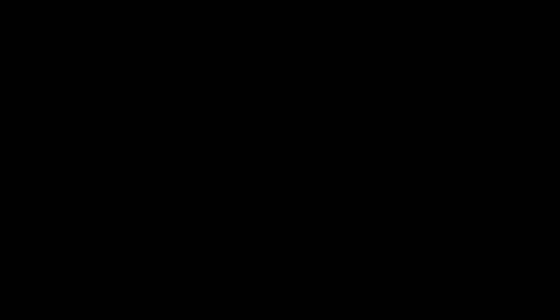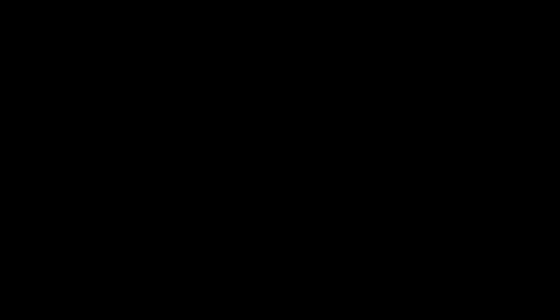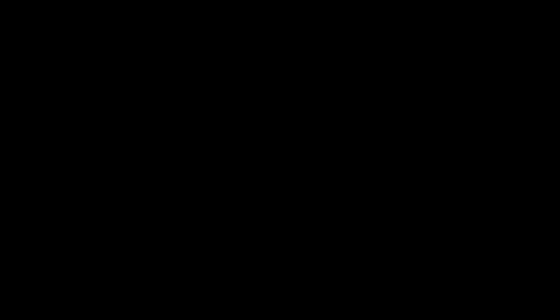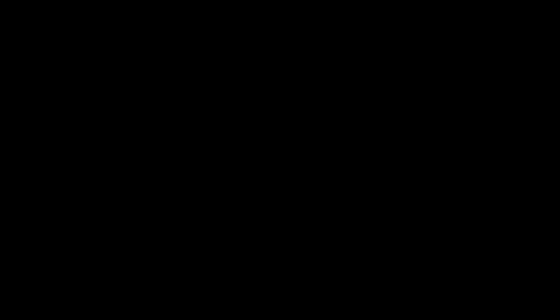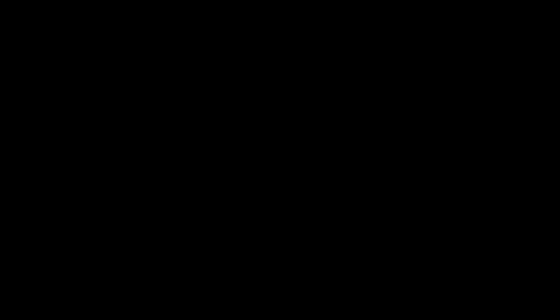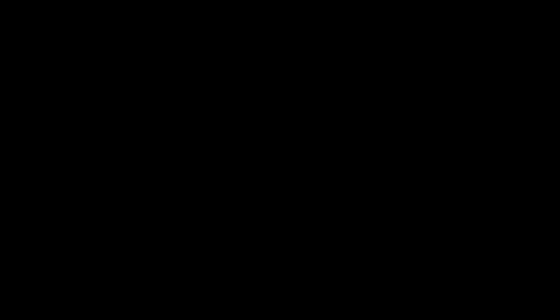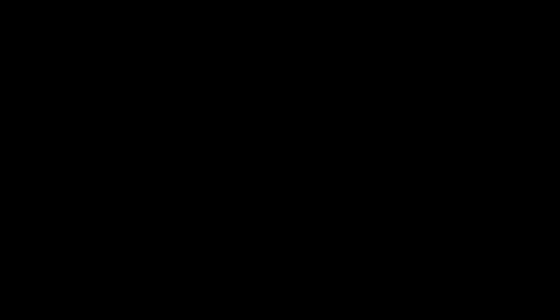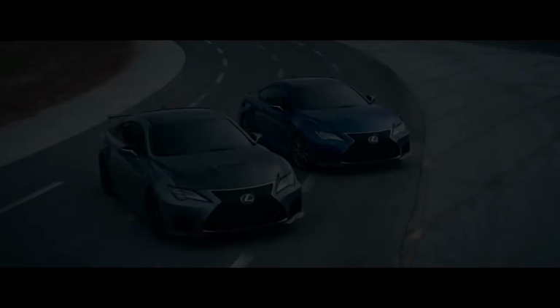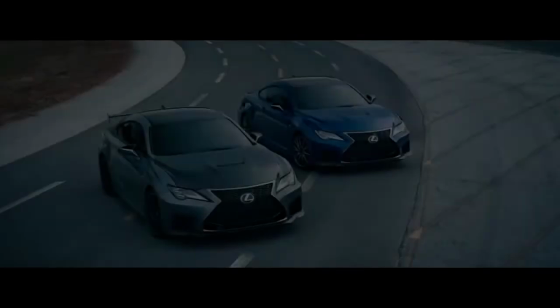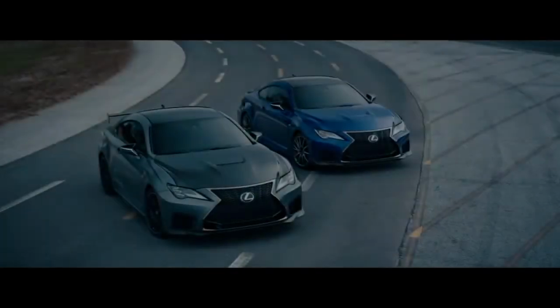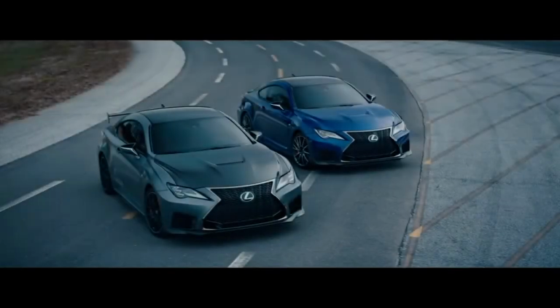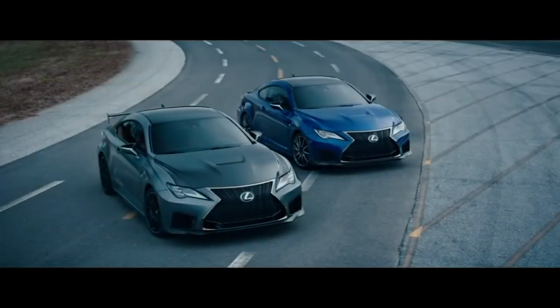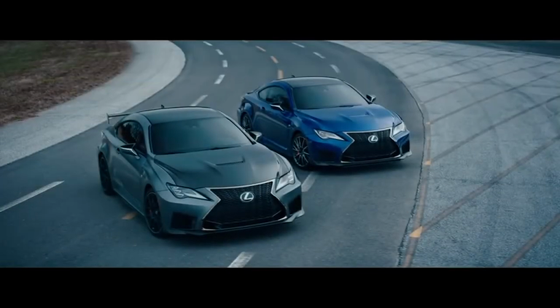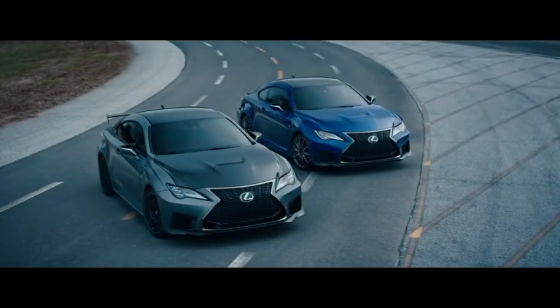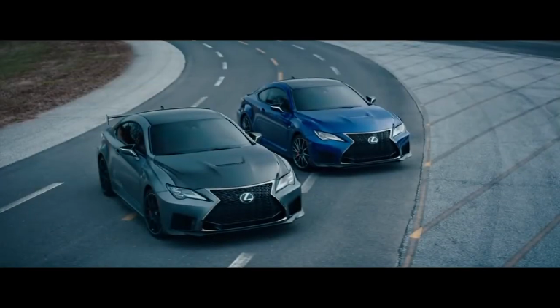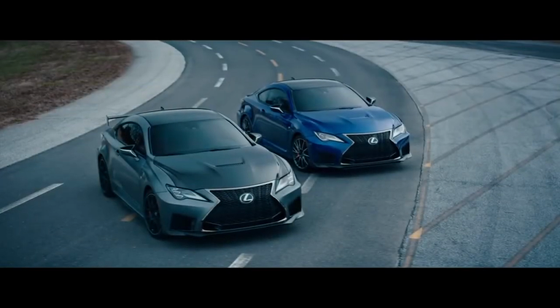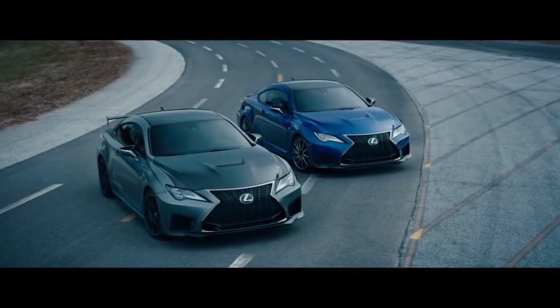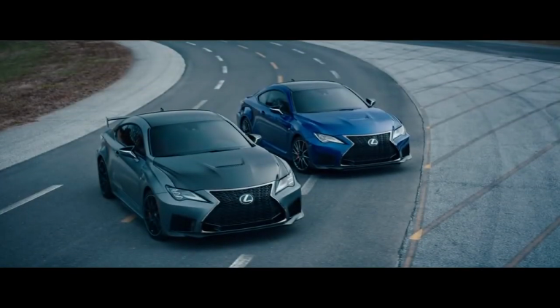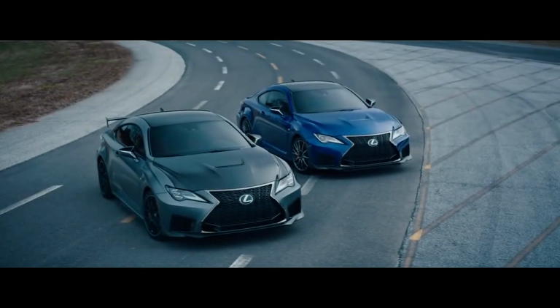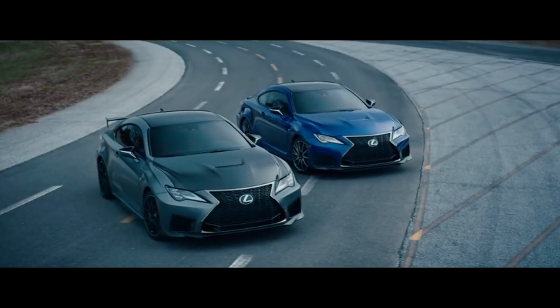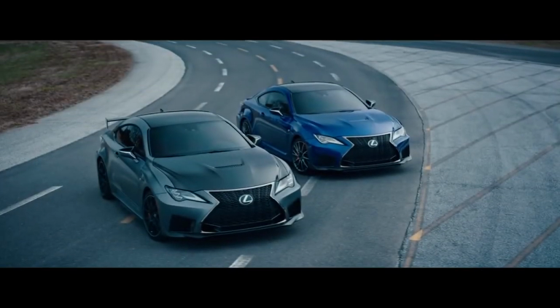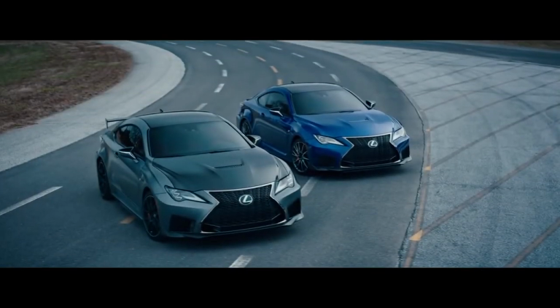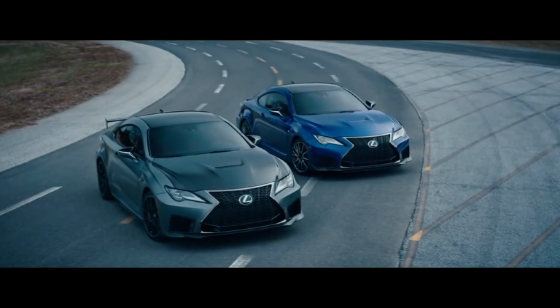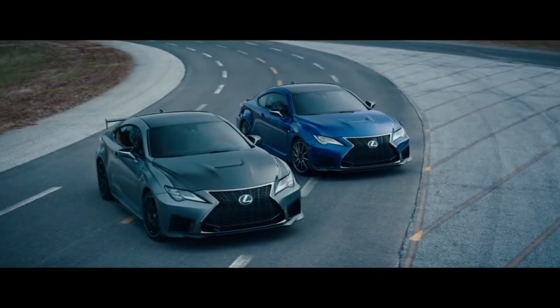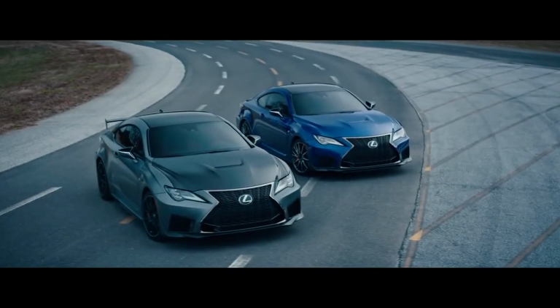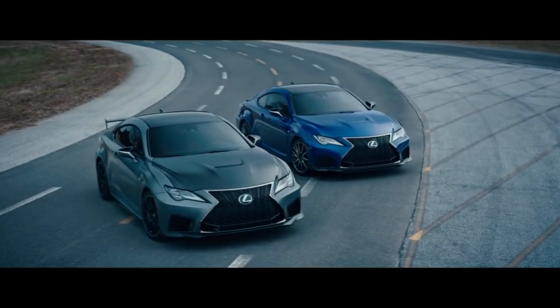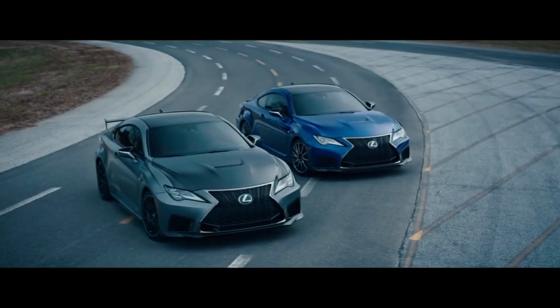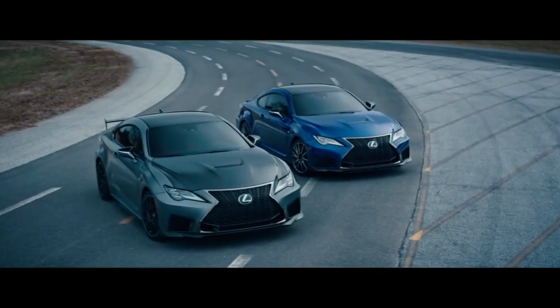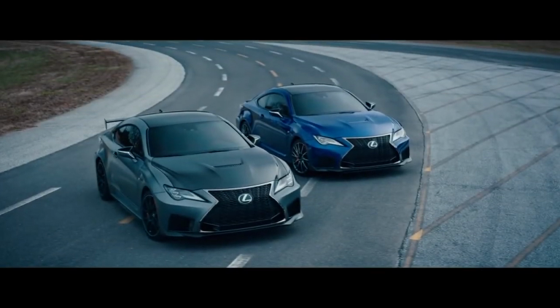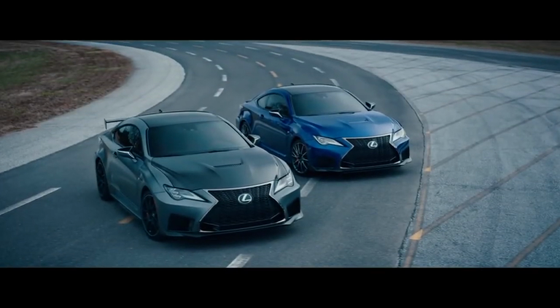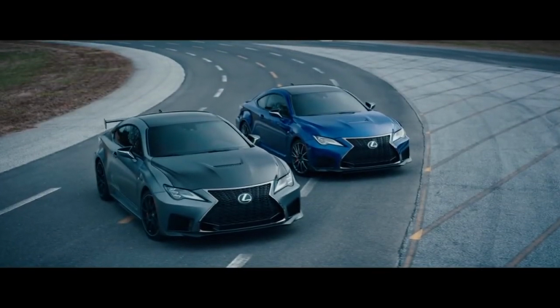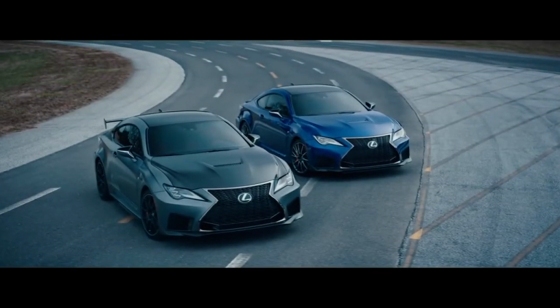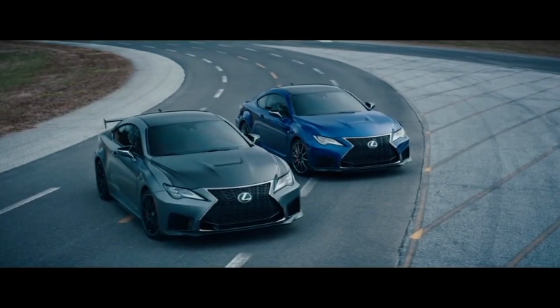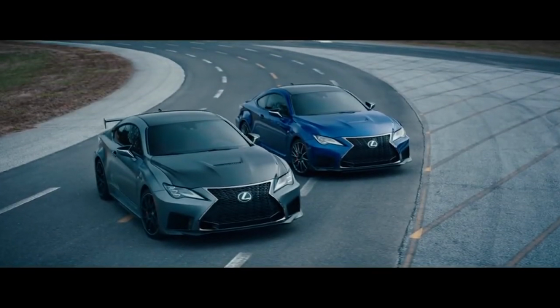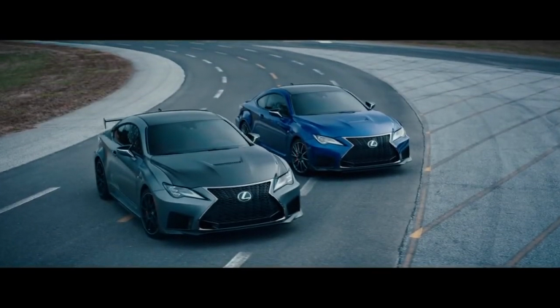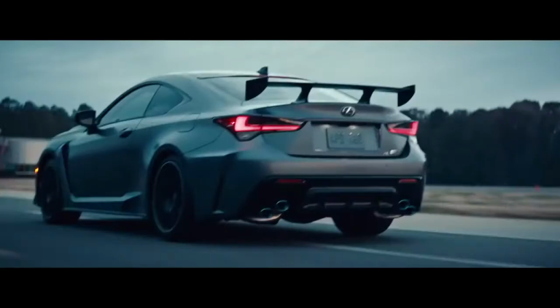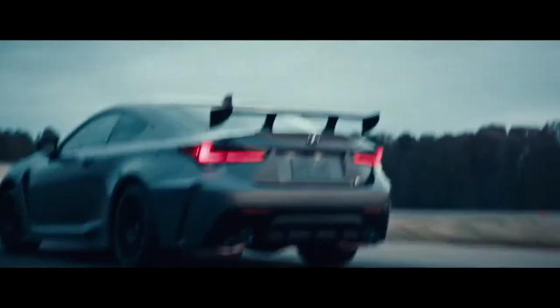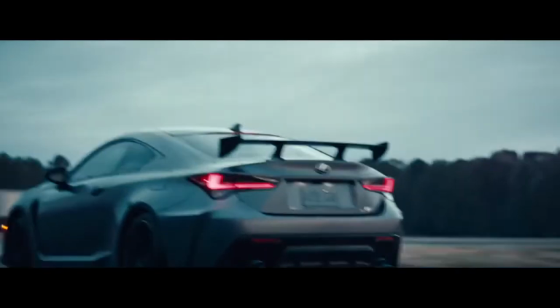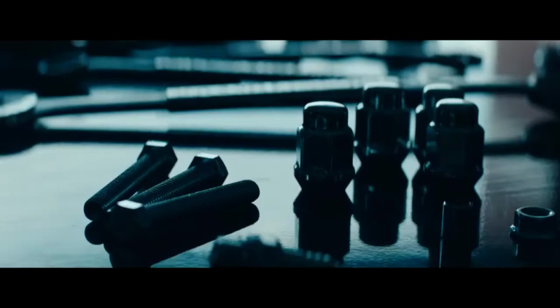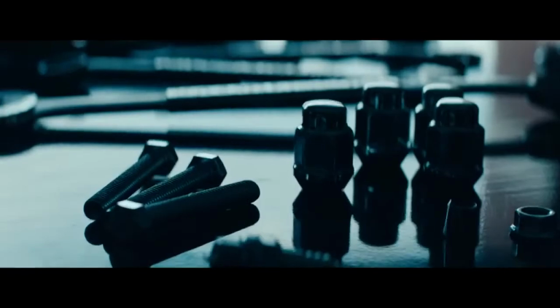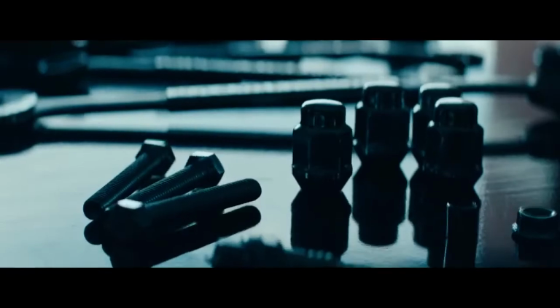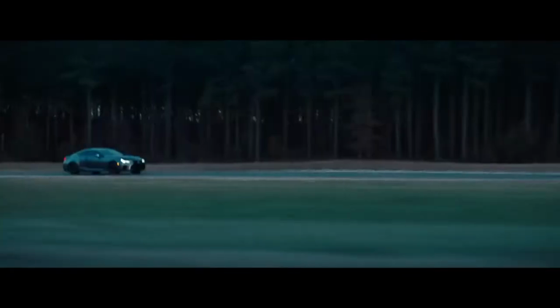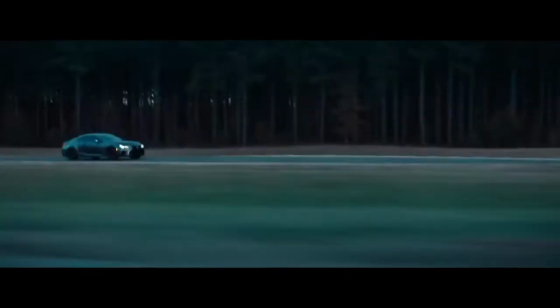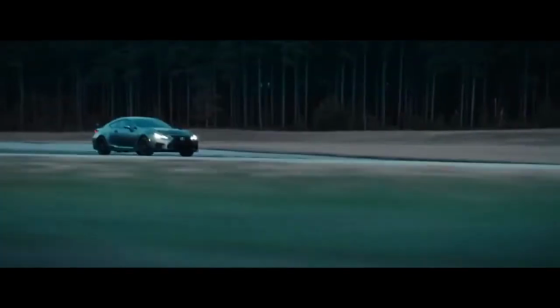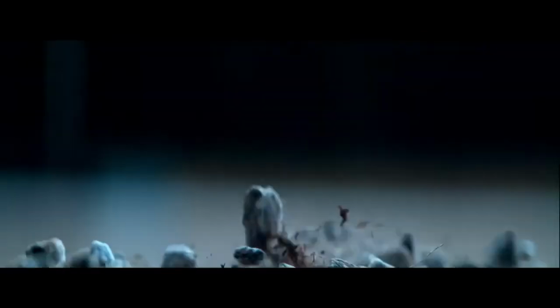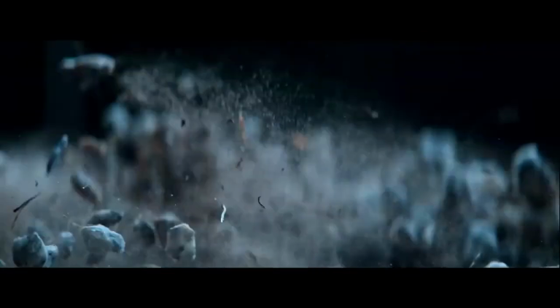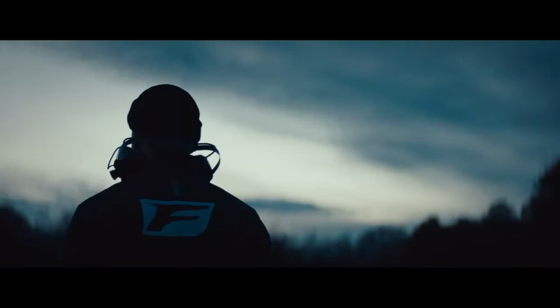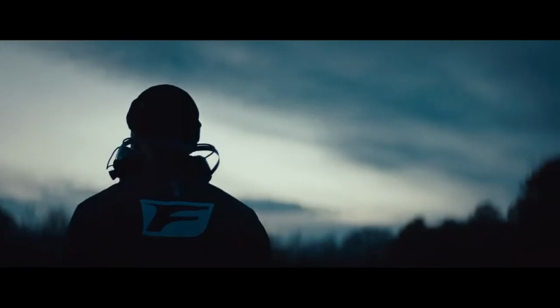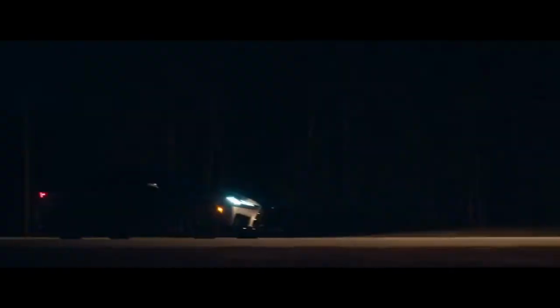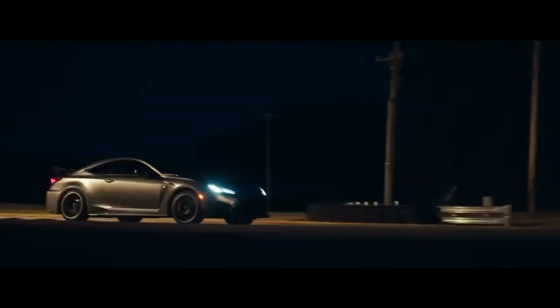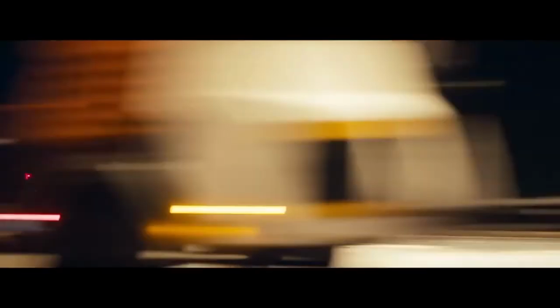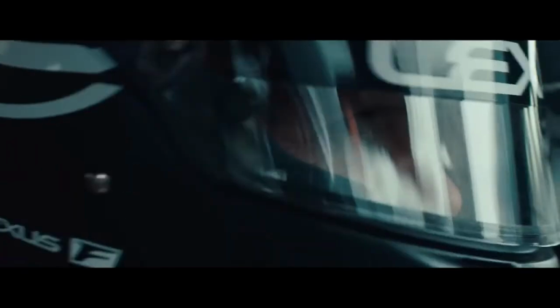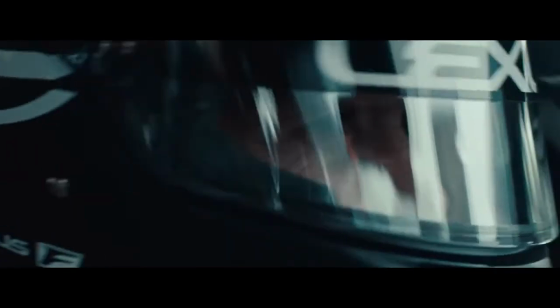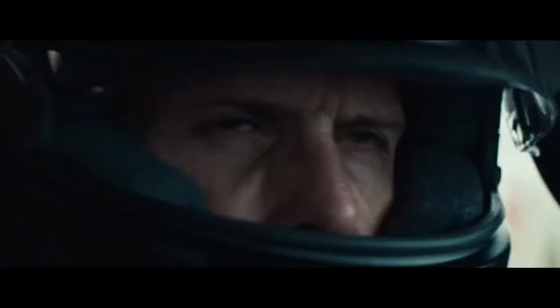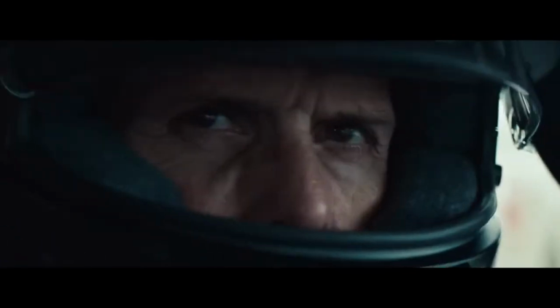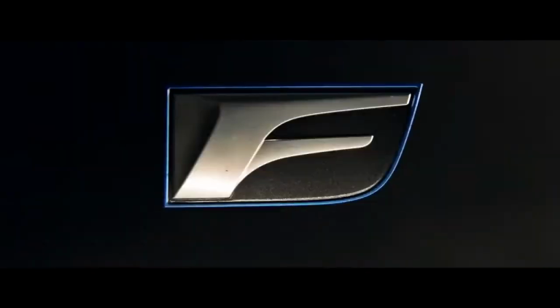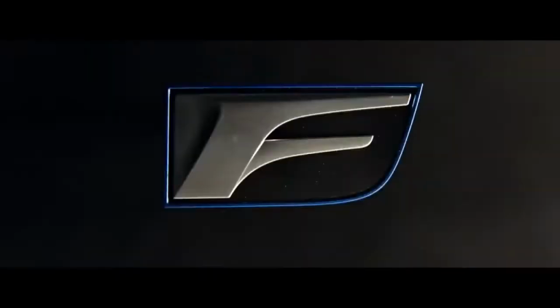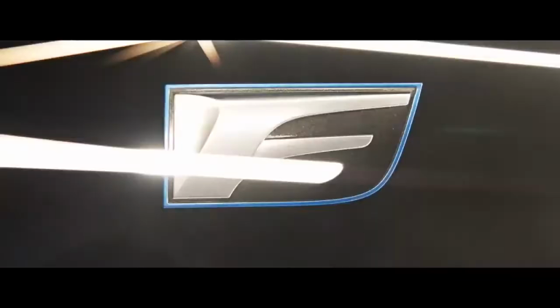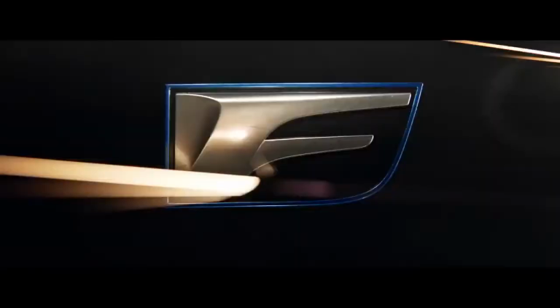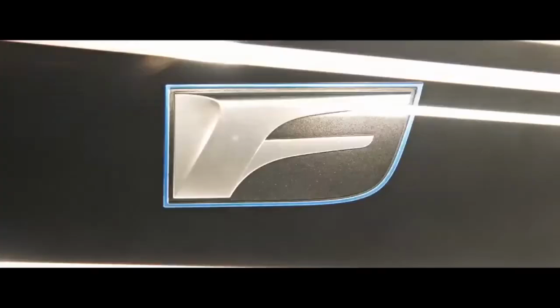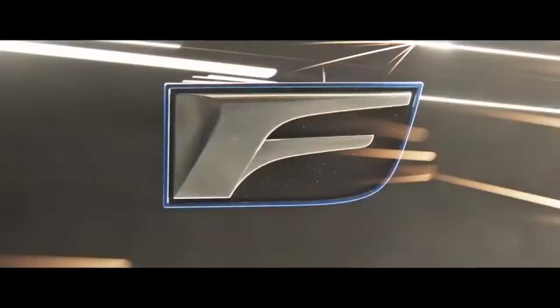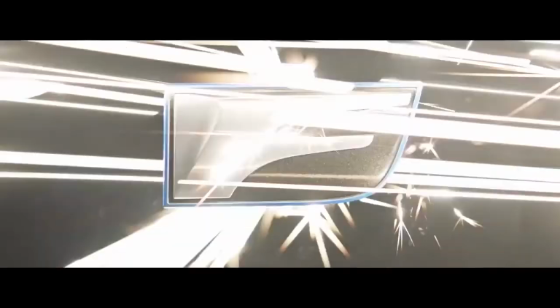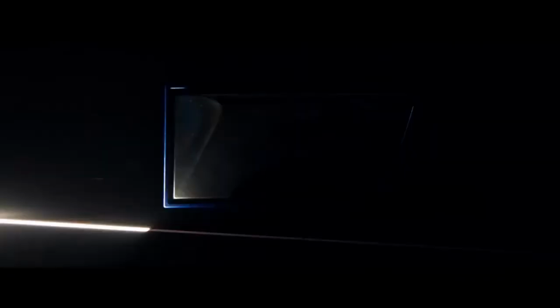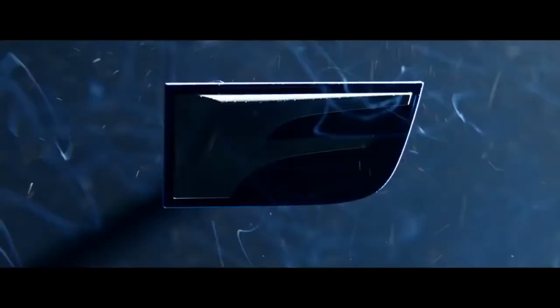The 2020 RCF and RCF Track Edition. Experience the next leap forward in F Performance.